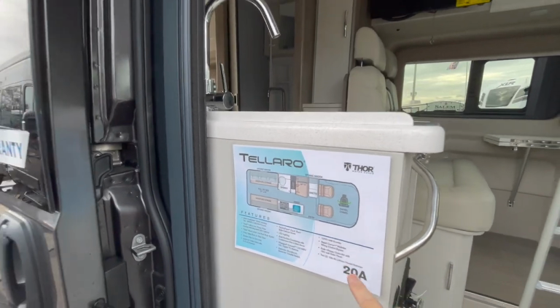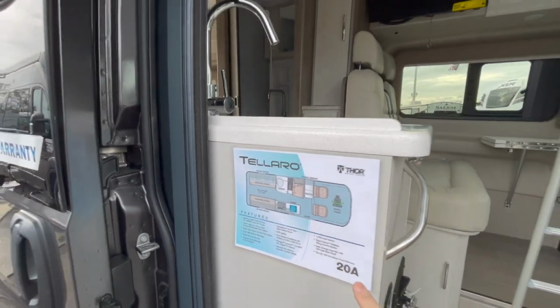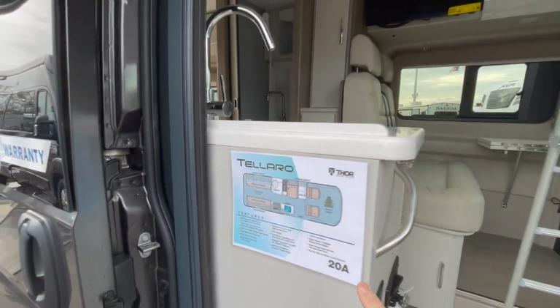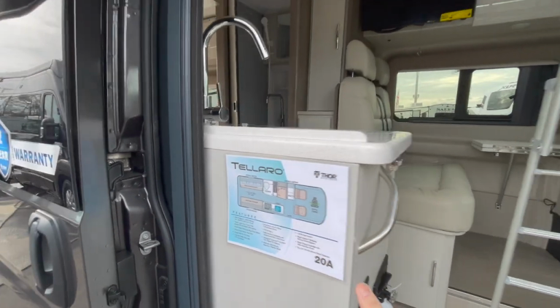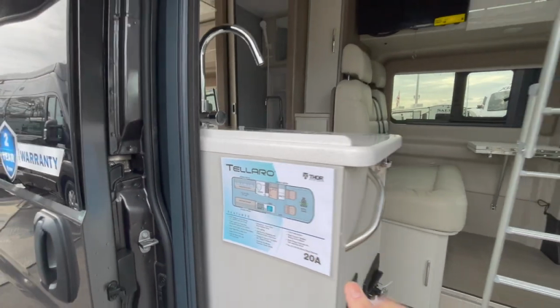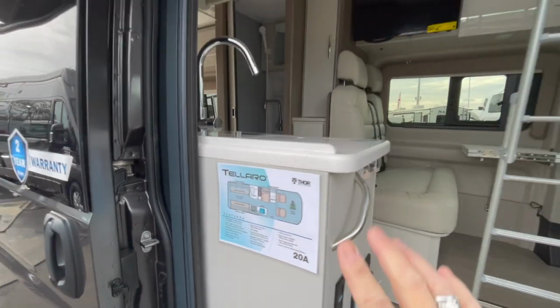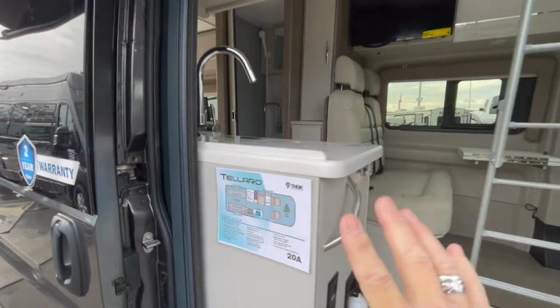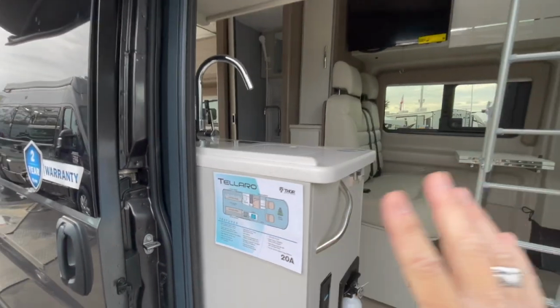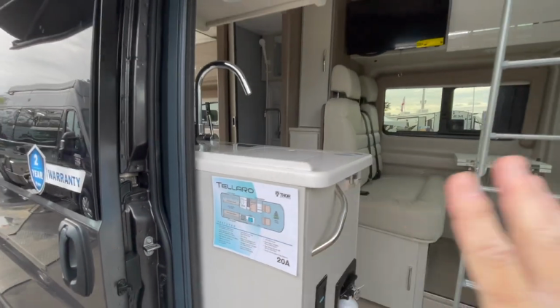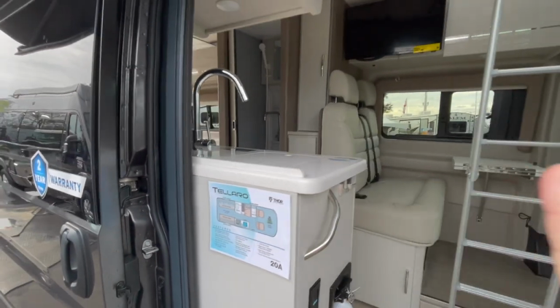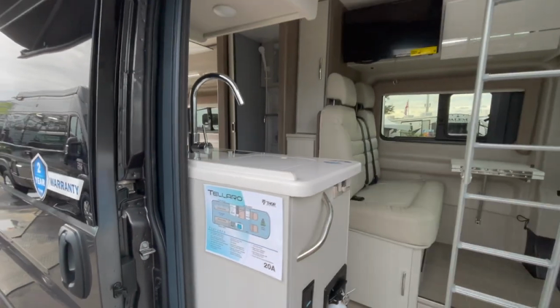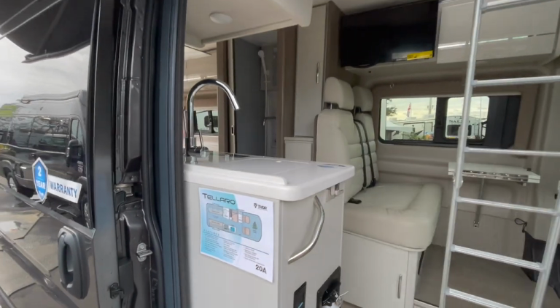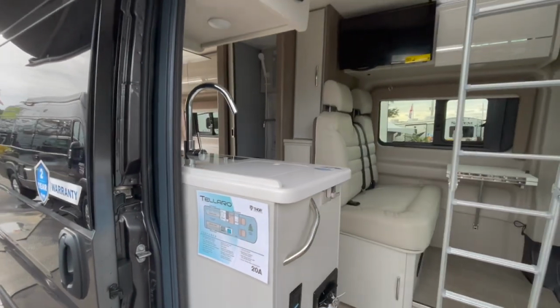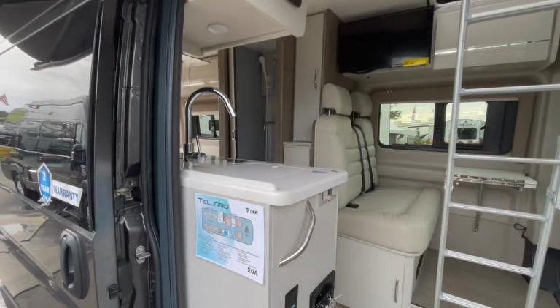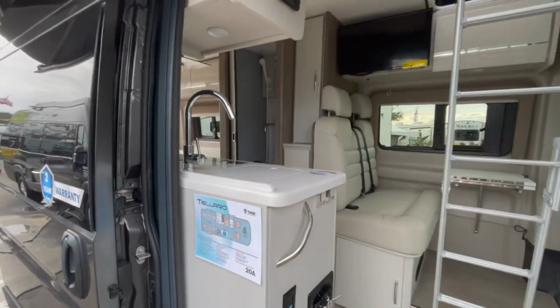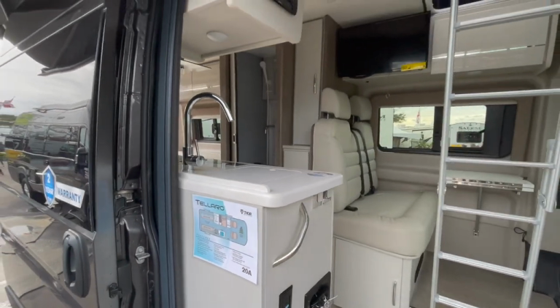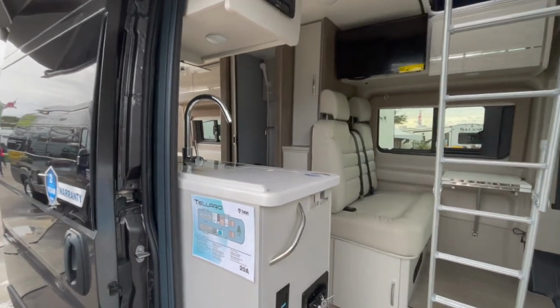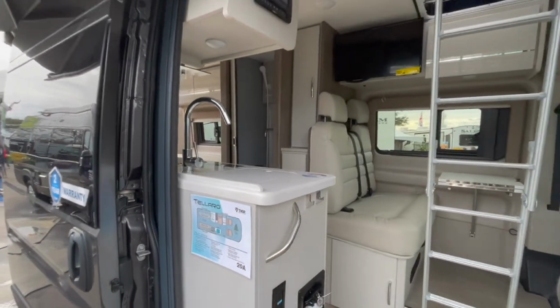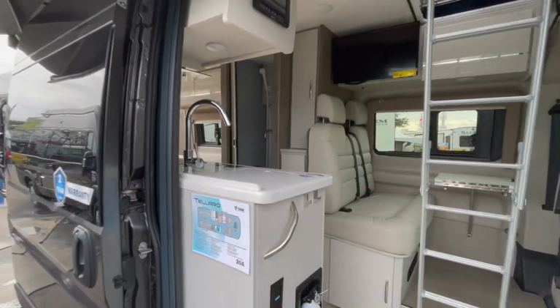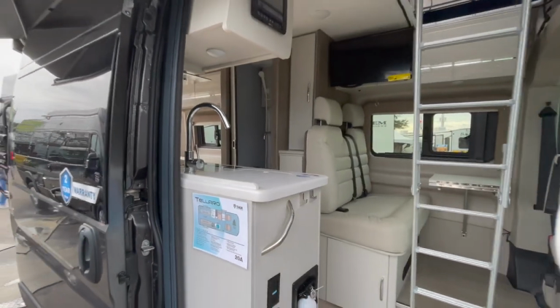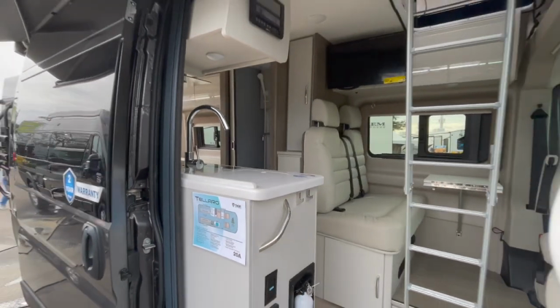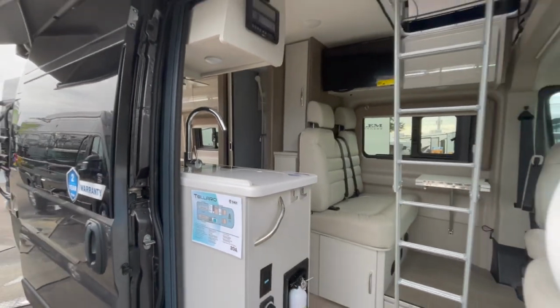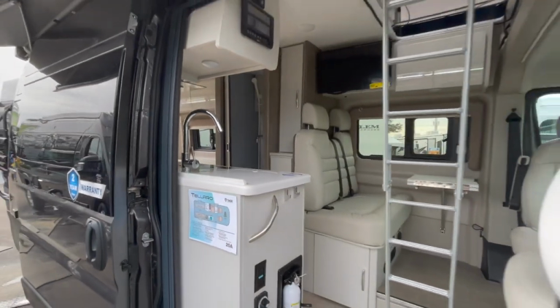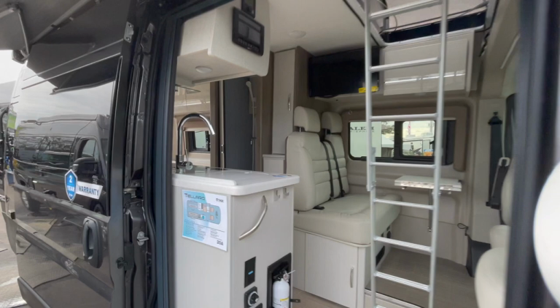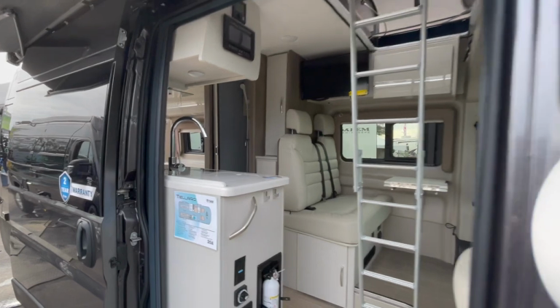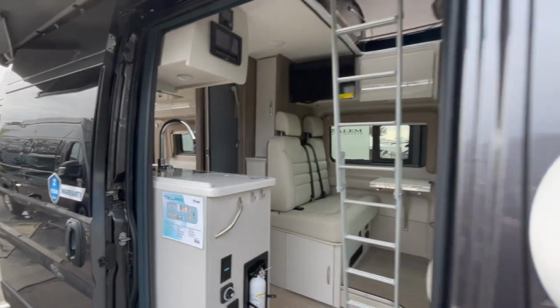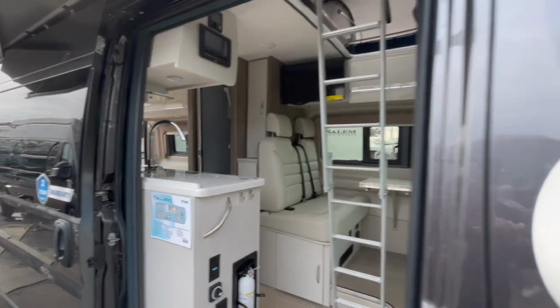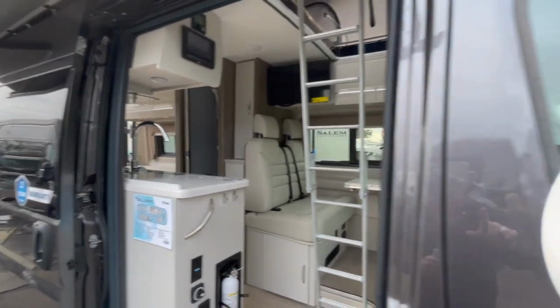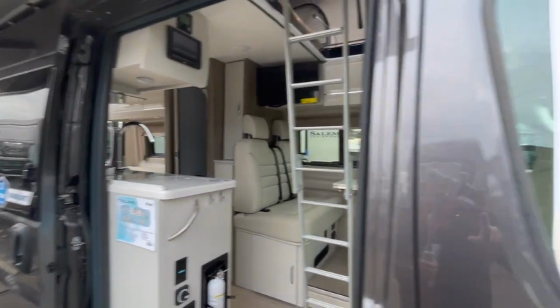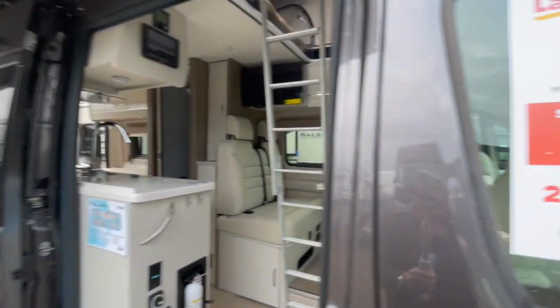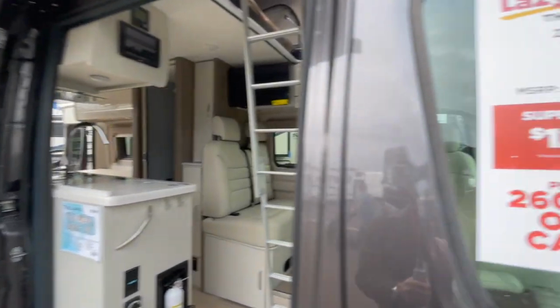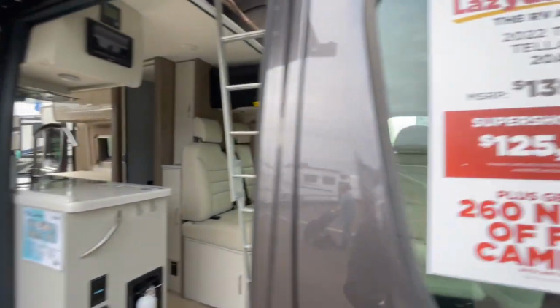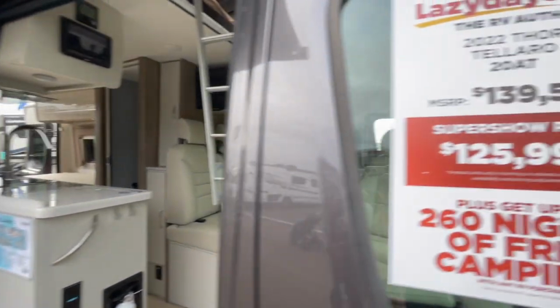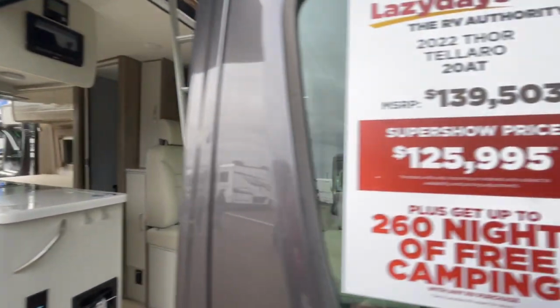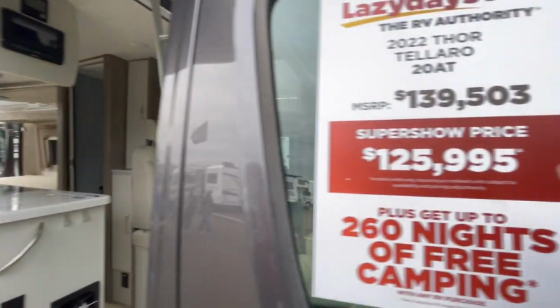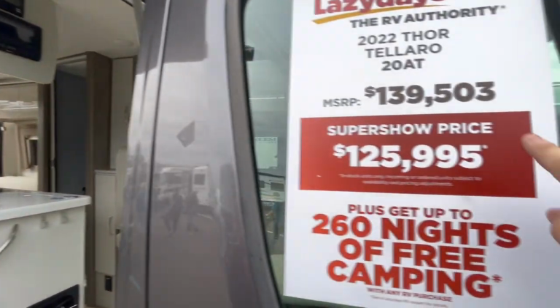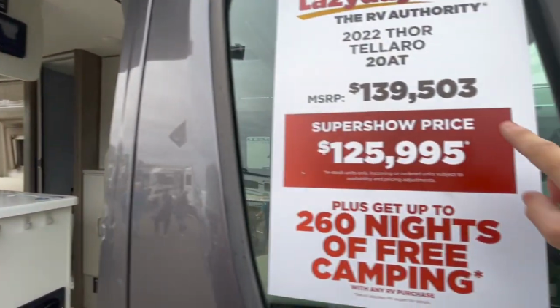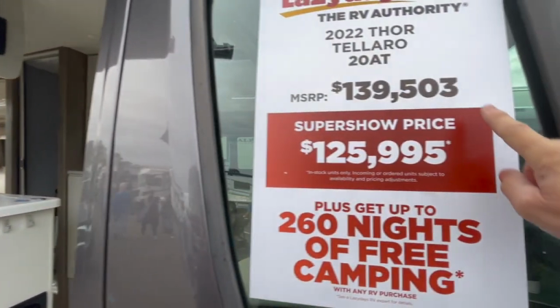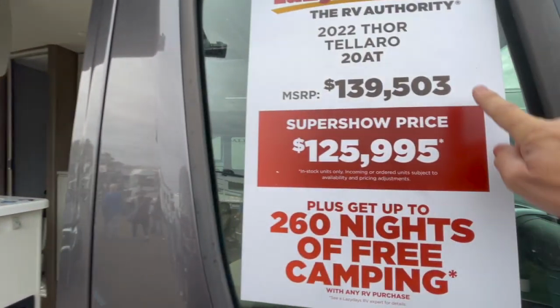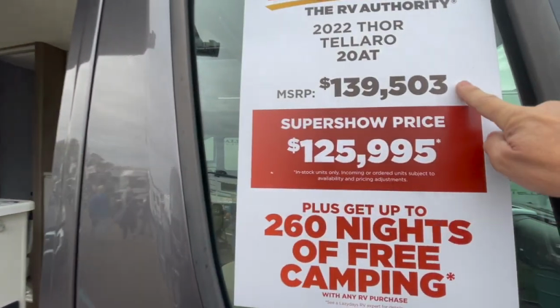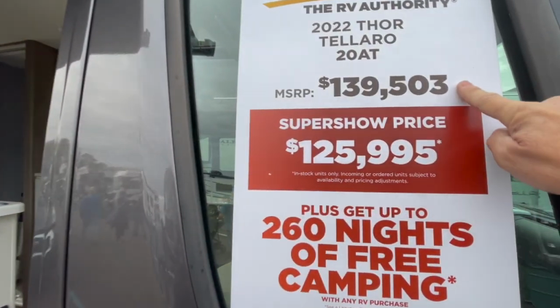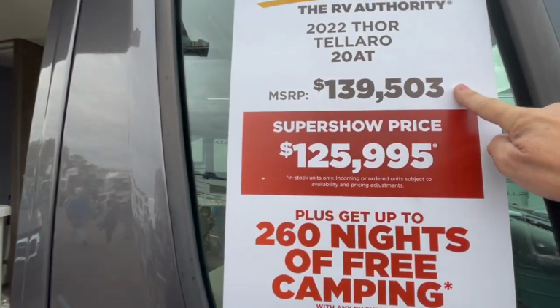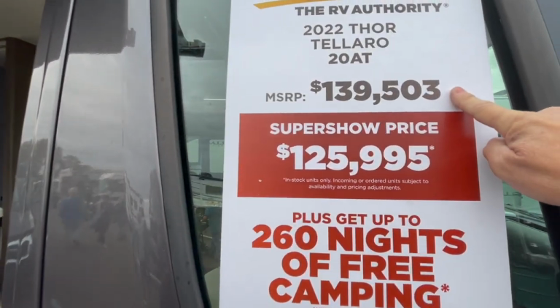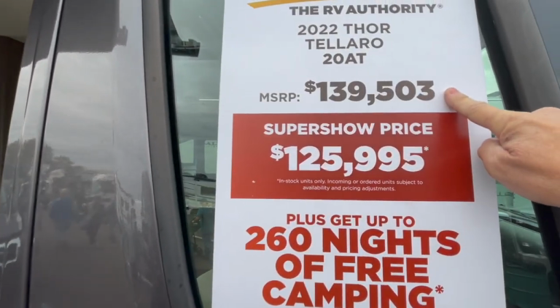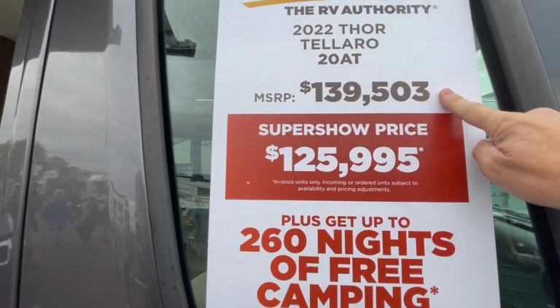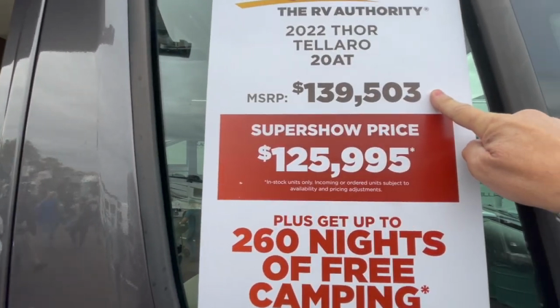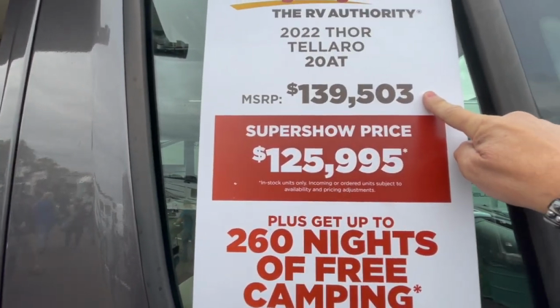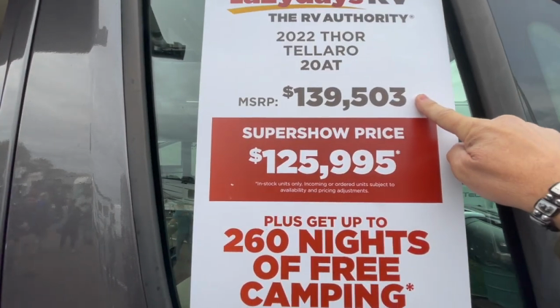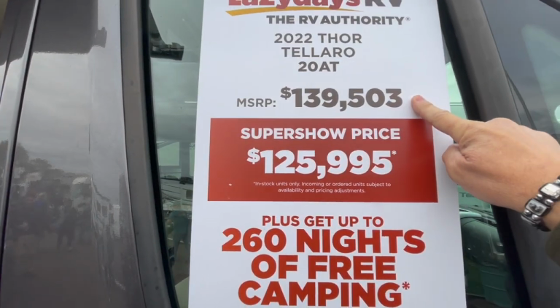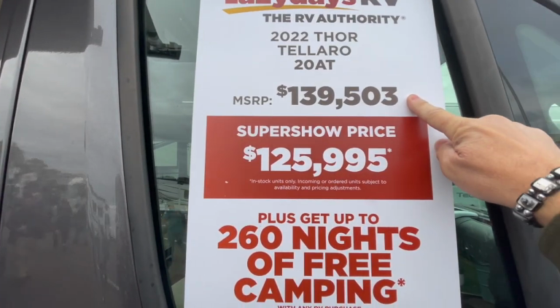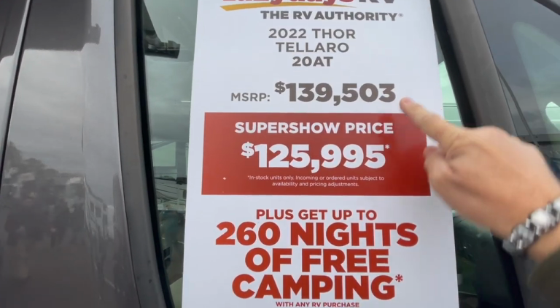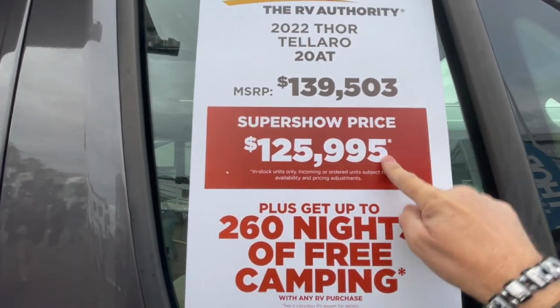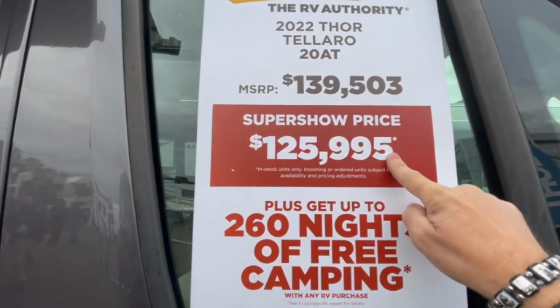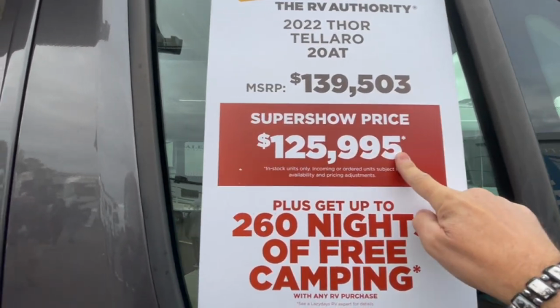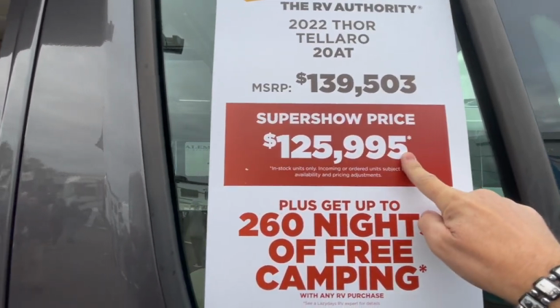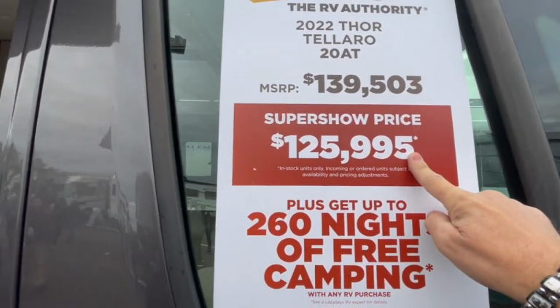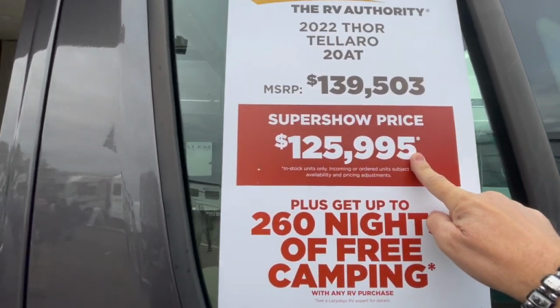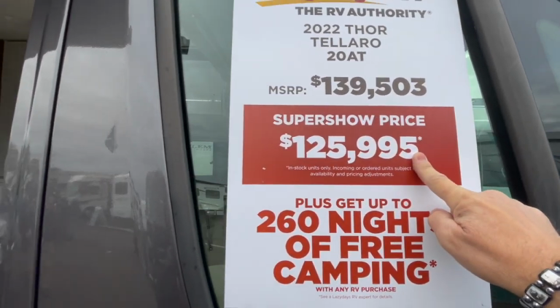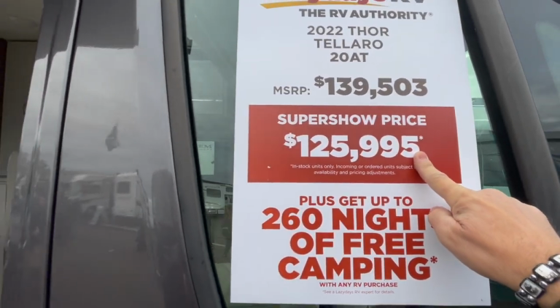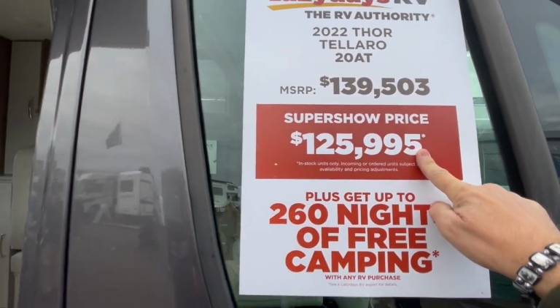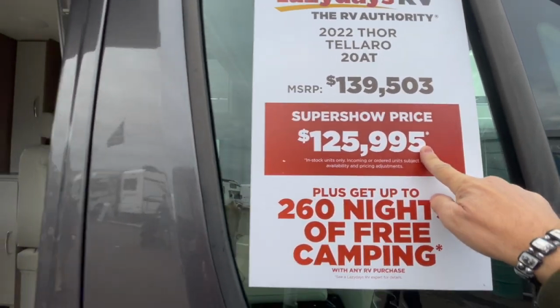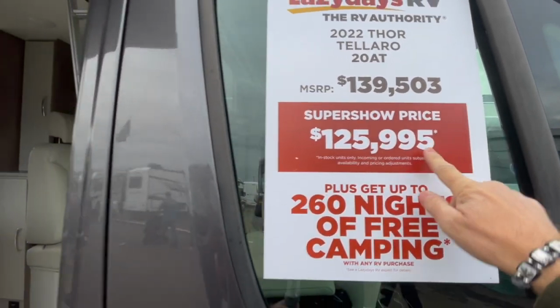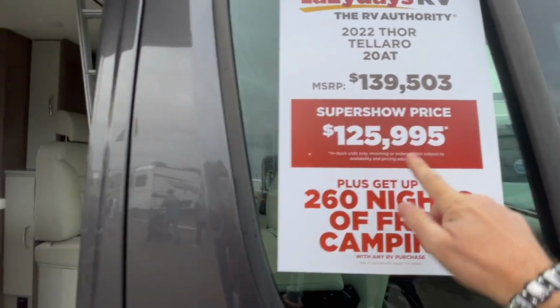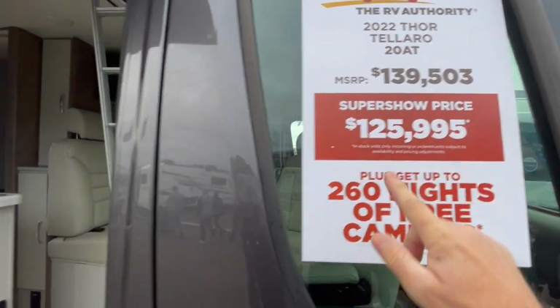I think the battery's dead because everything's dark inside. Nonetheless, it's available at Lazy Days — $139k MSRP, $125k show price.